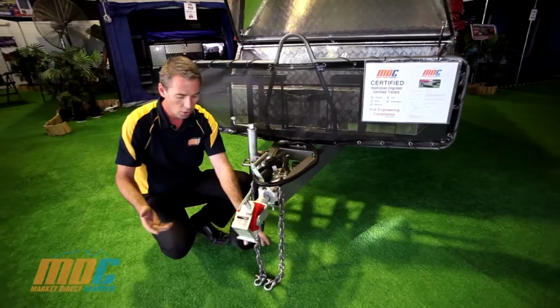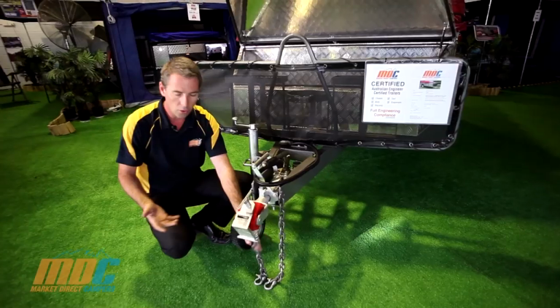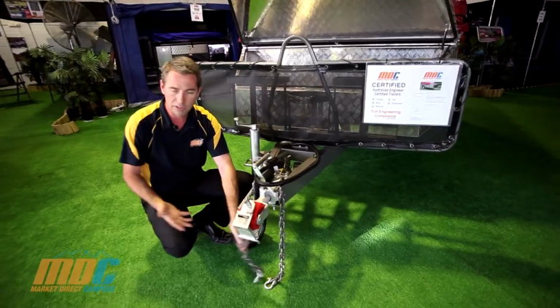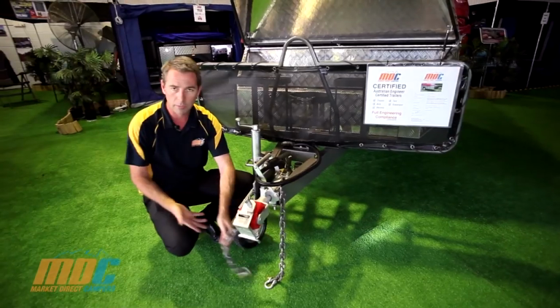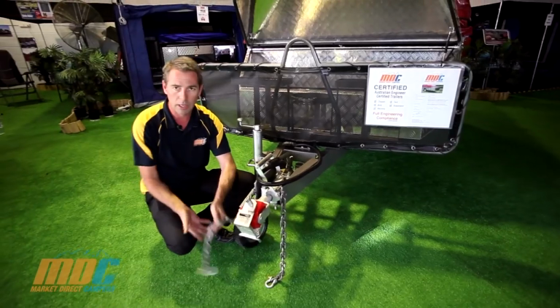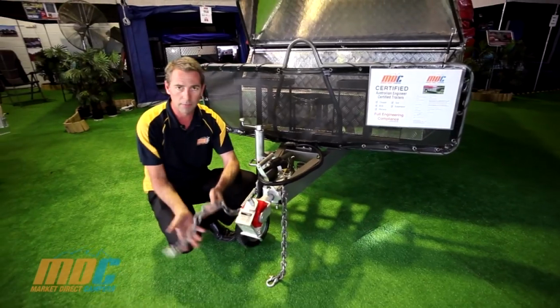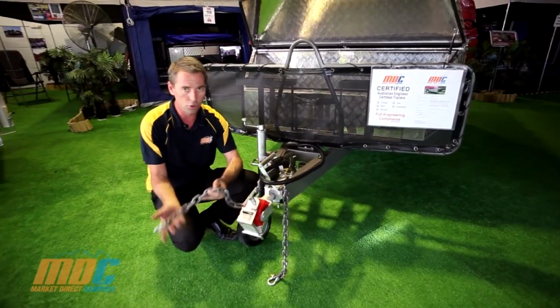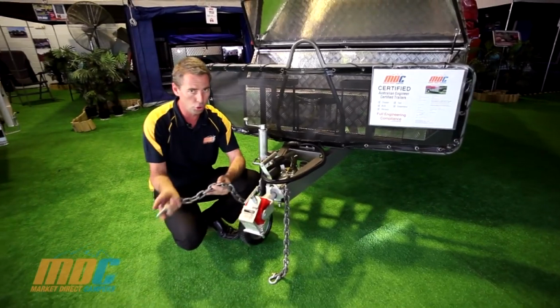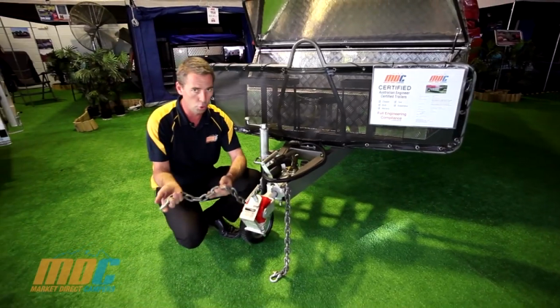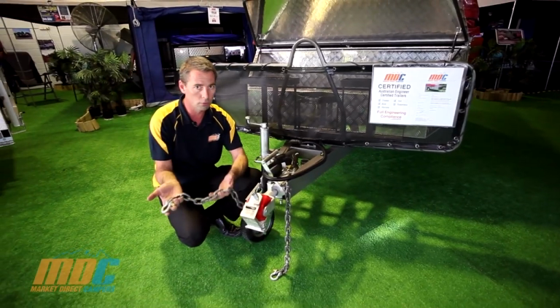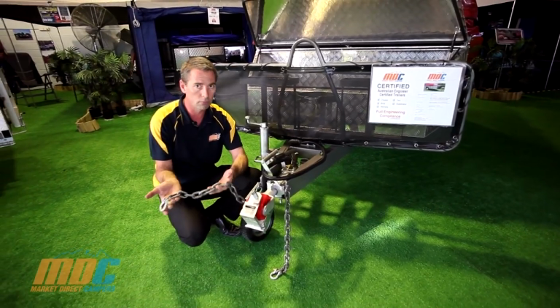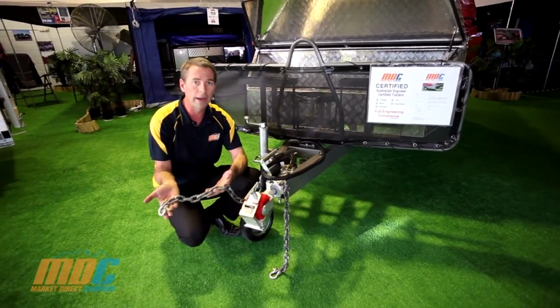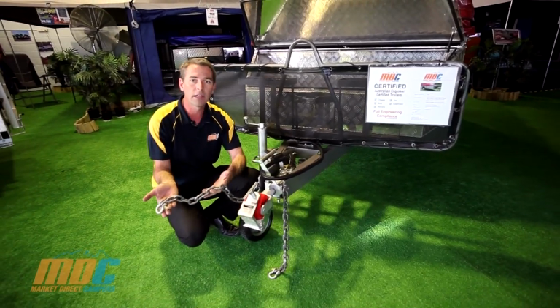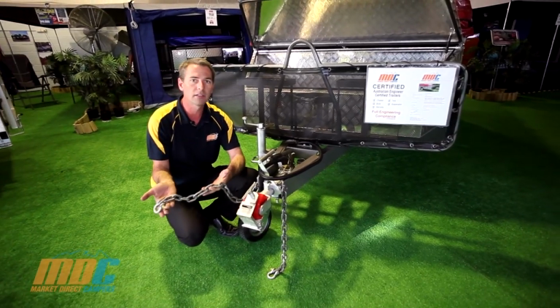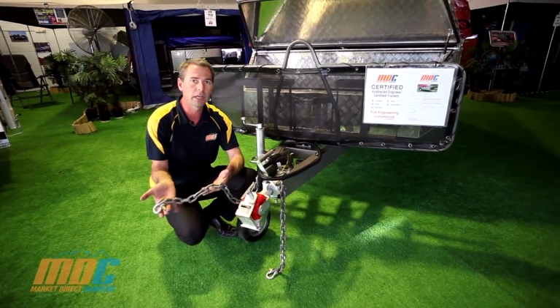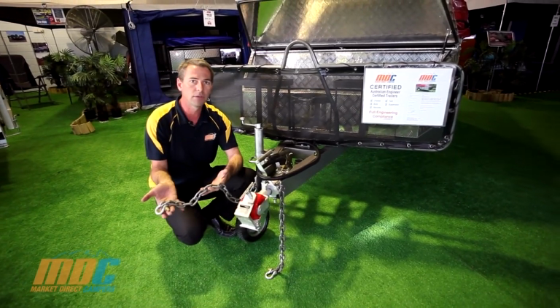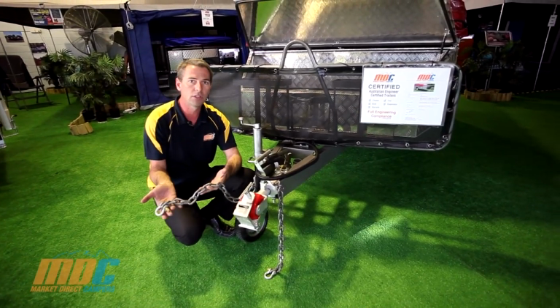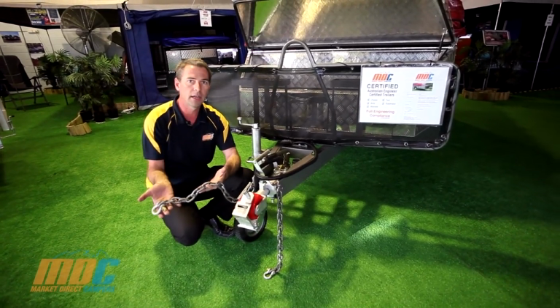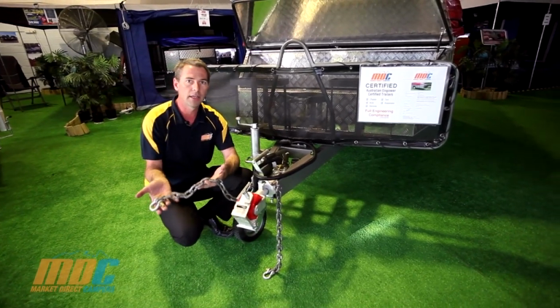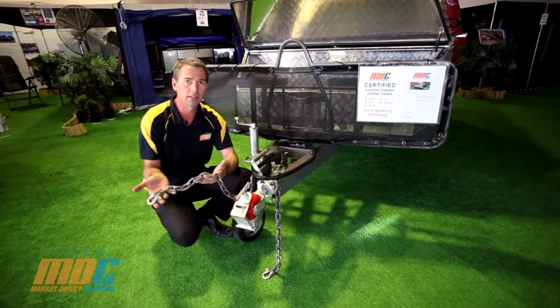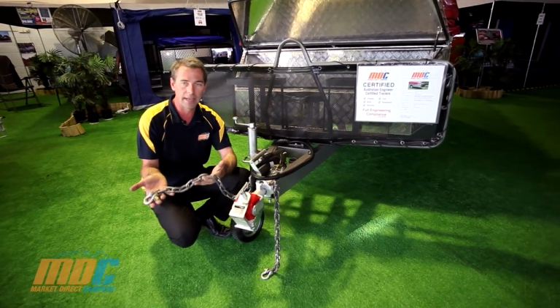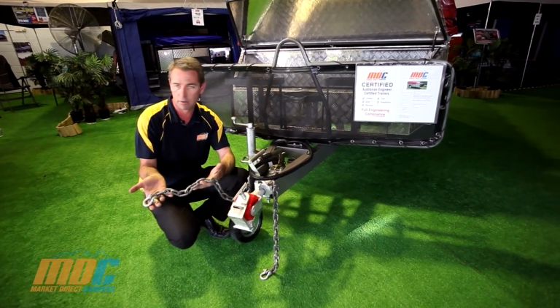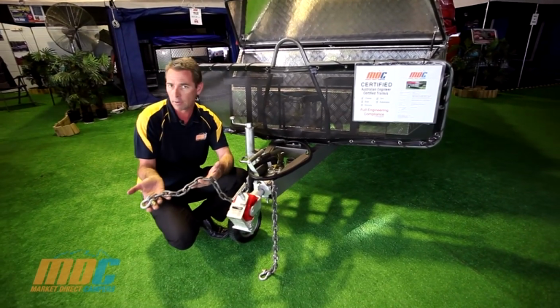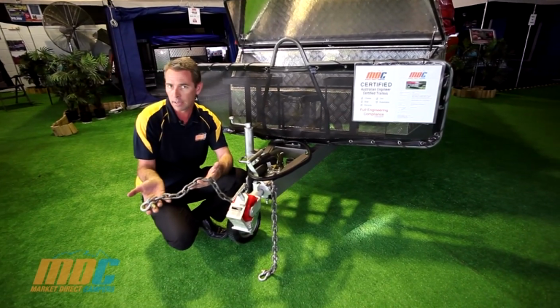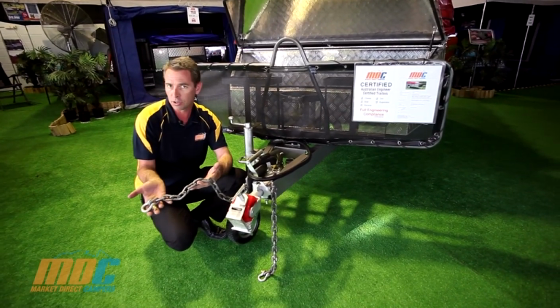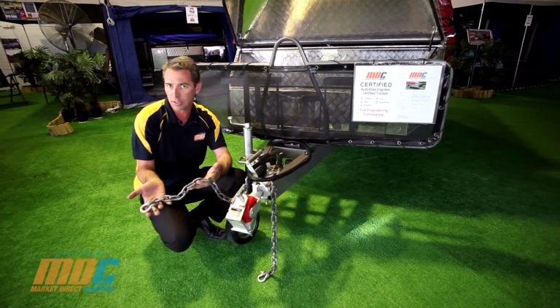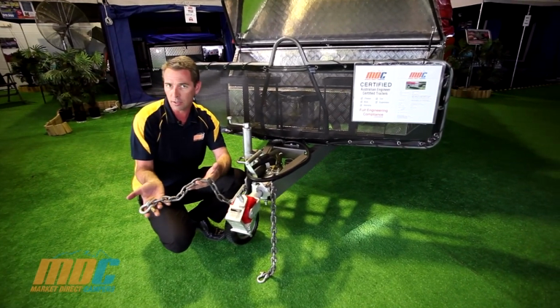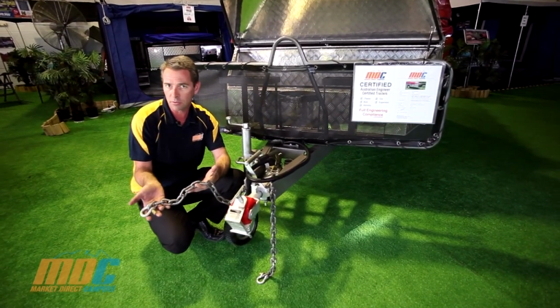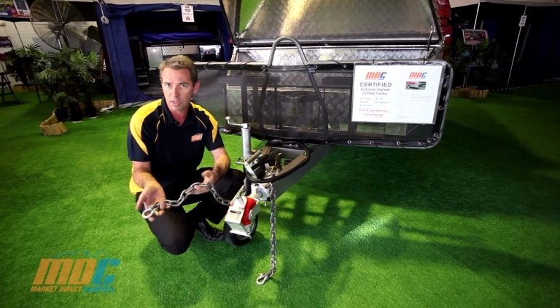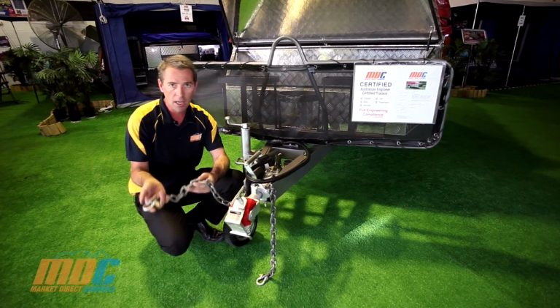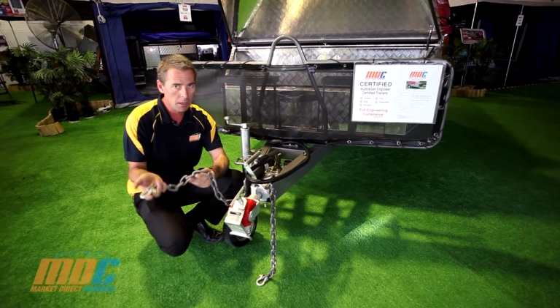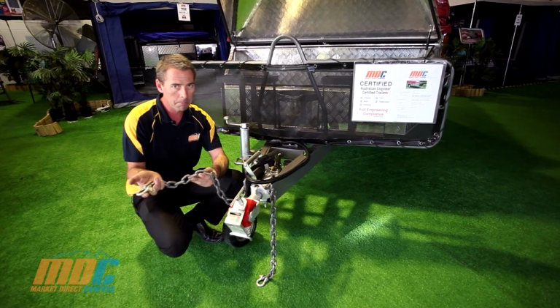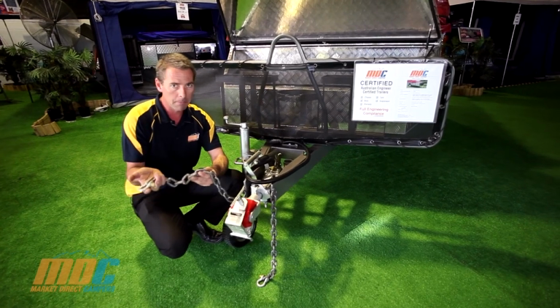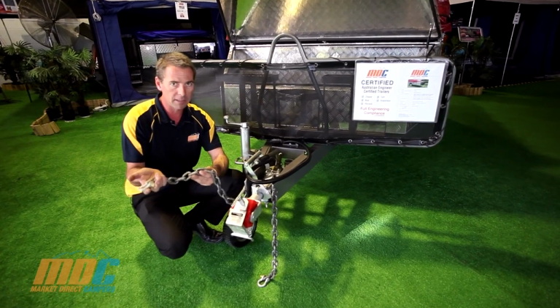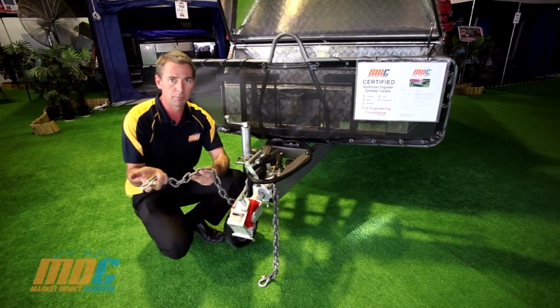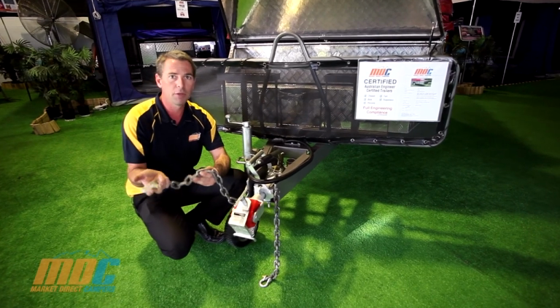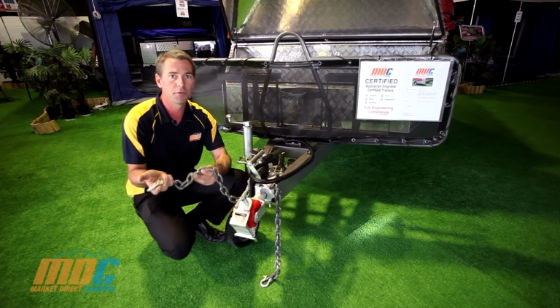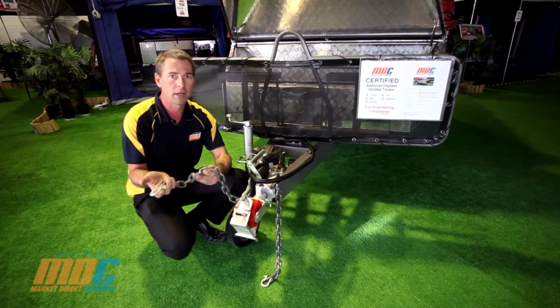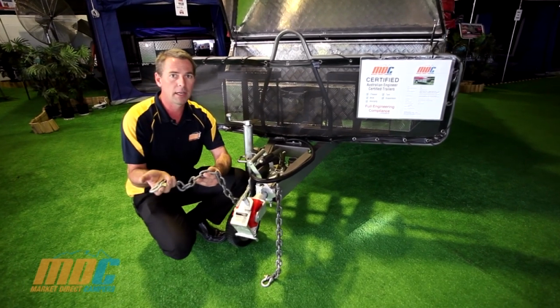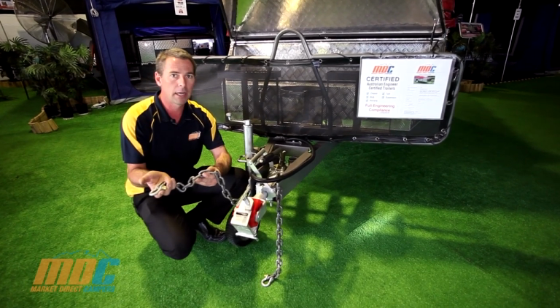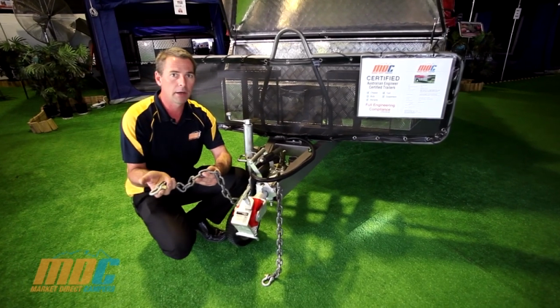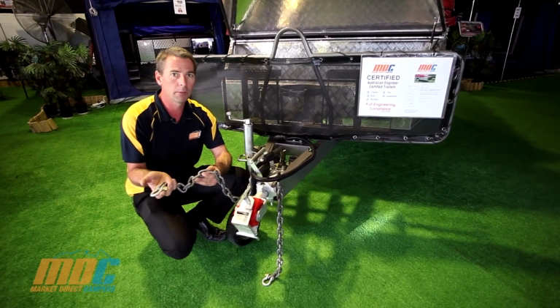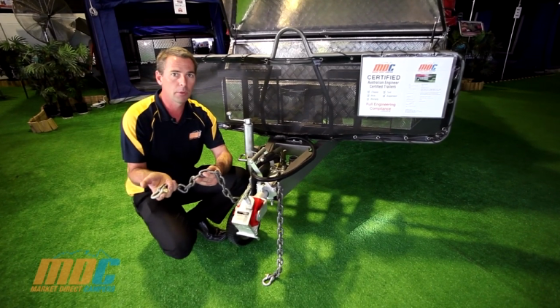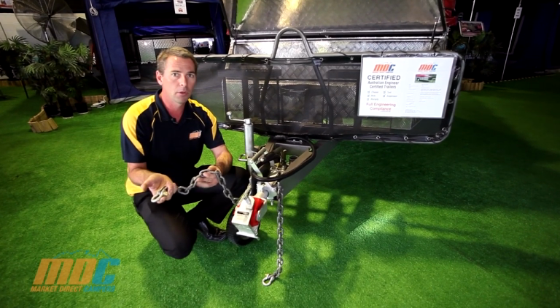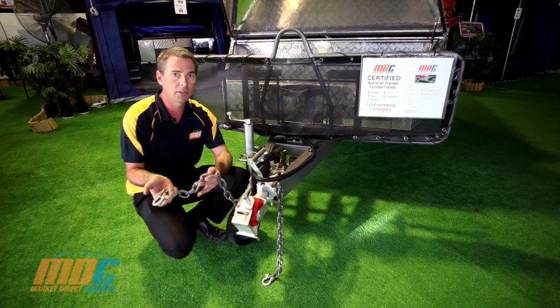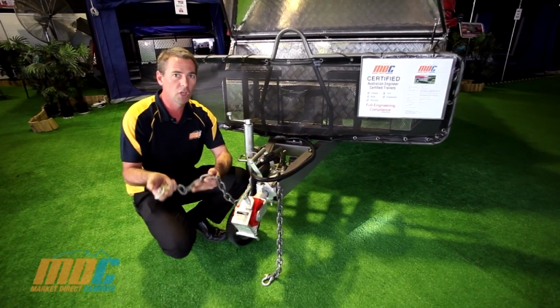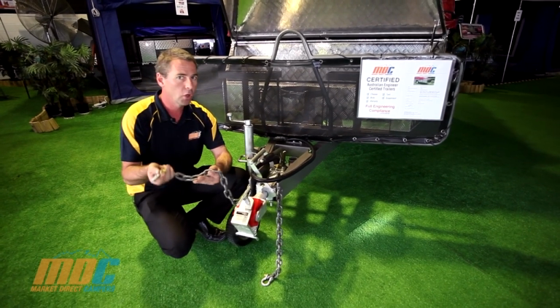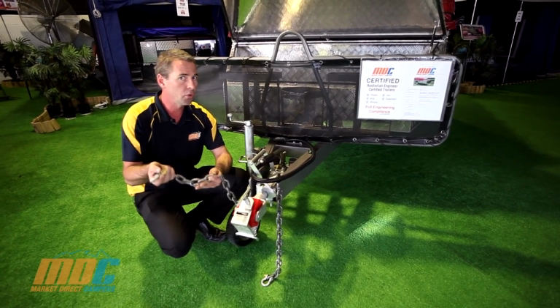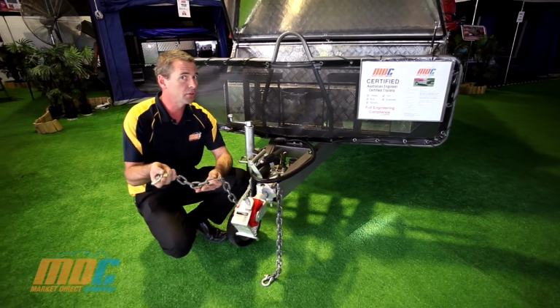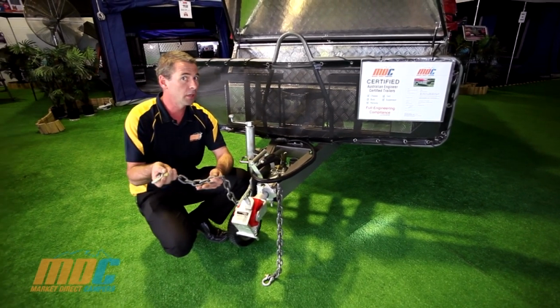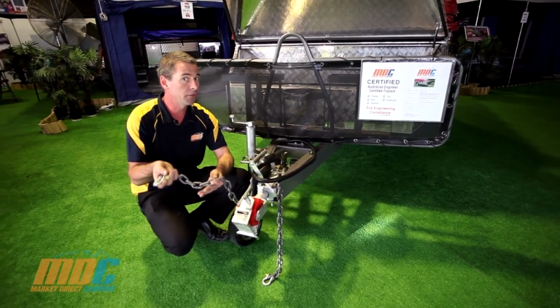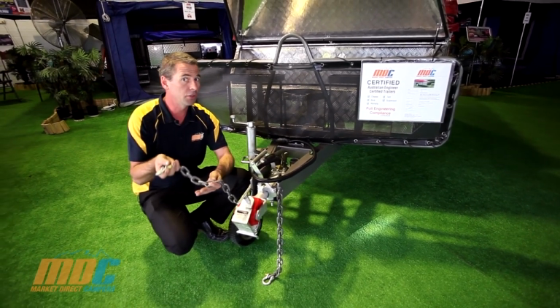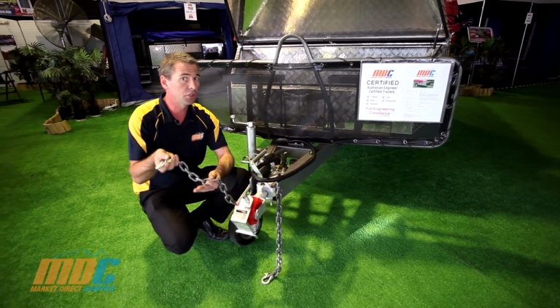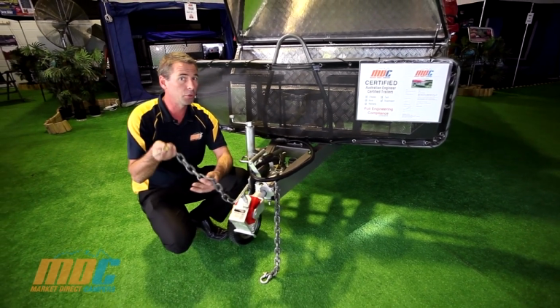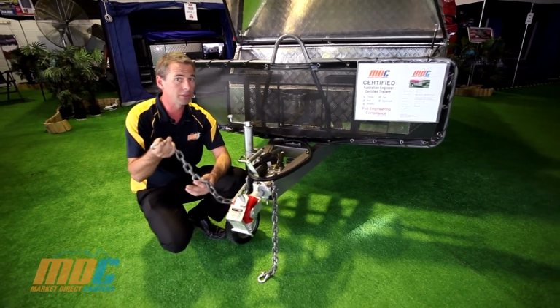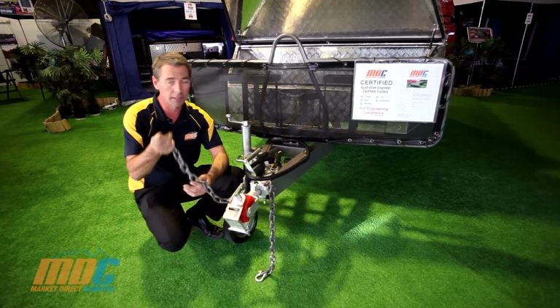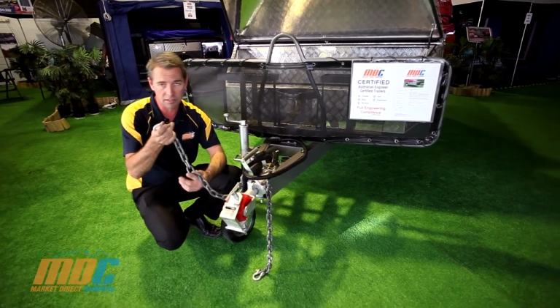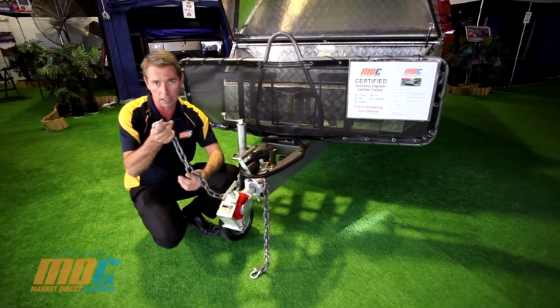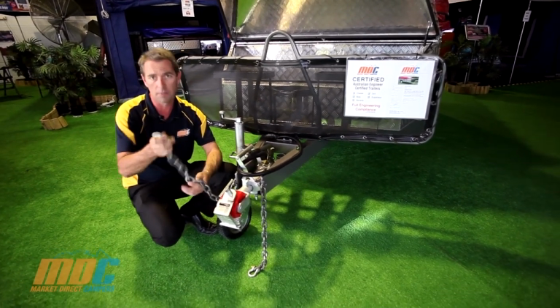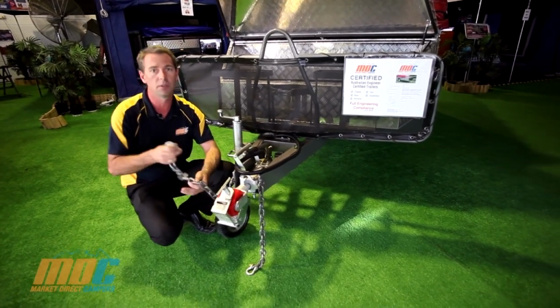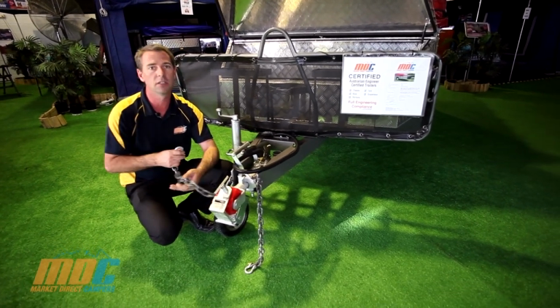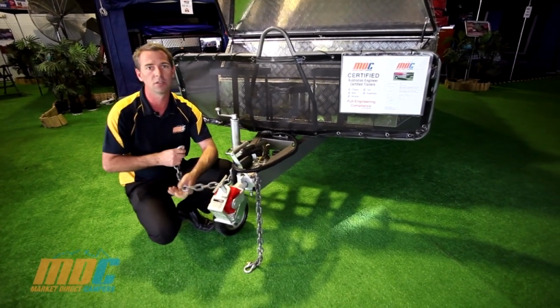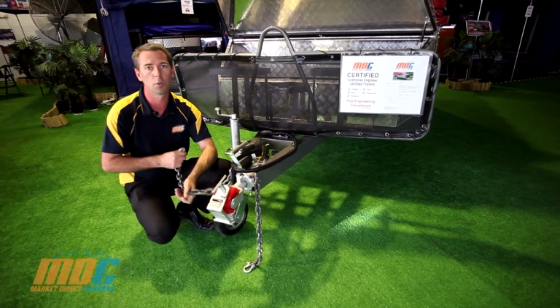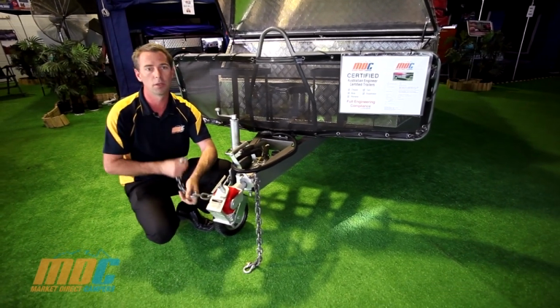We also have dual-rated safety chains and rated shackles, which are required for ADR compliance, as well as for insurance and safety.